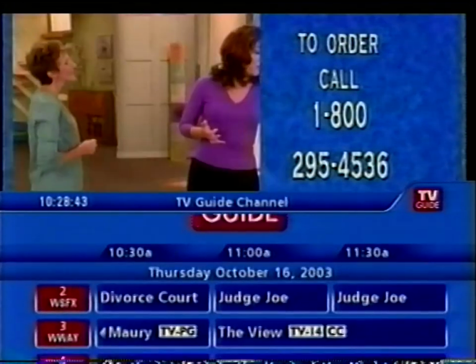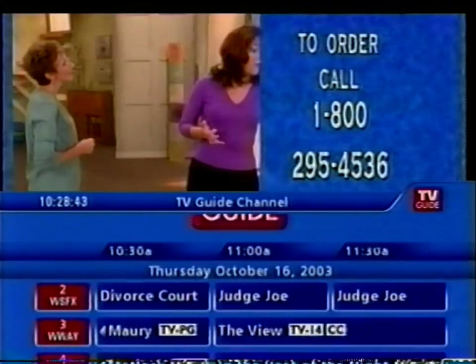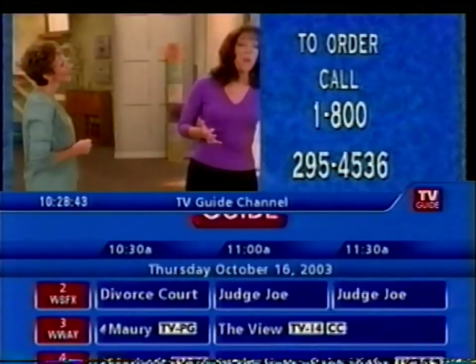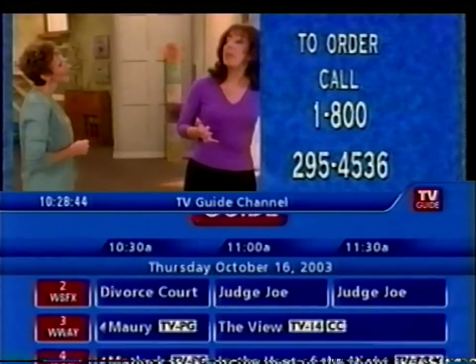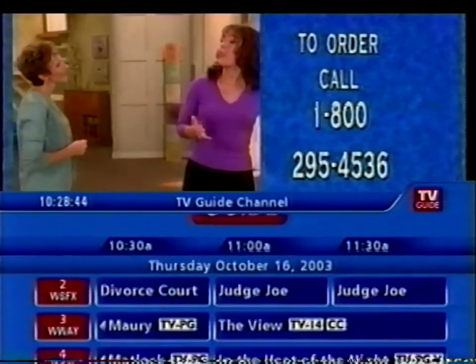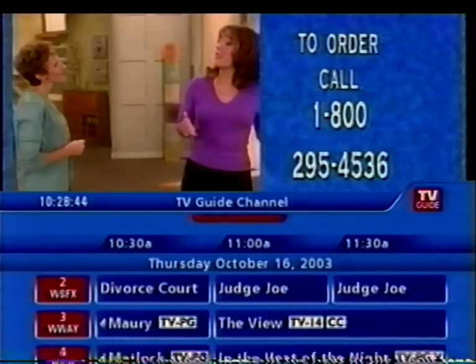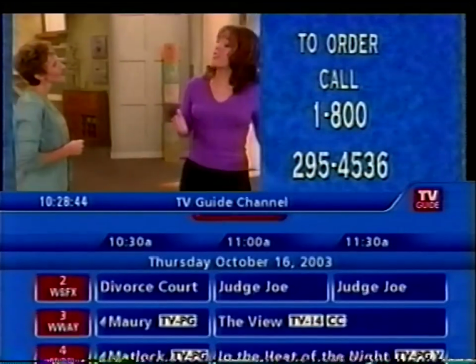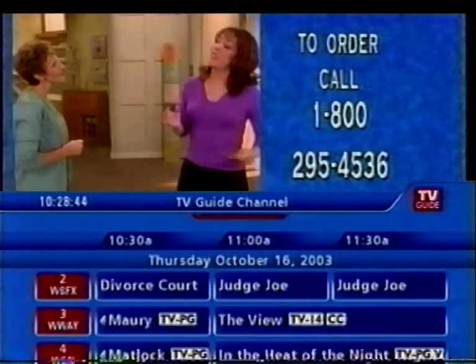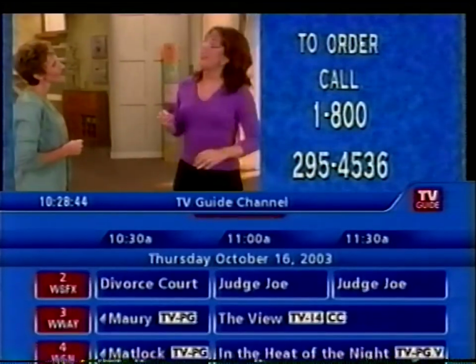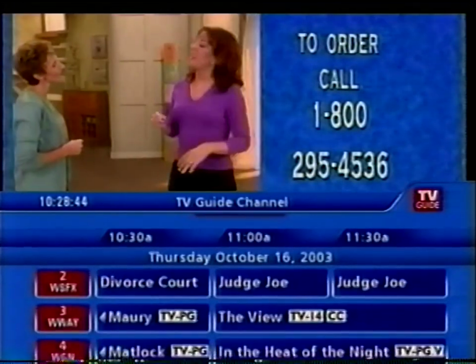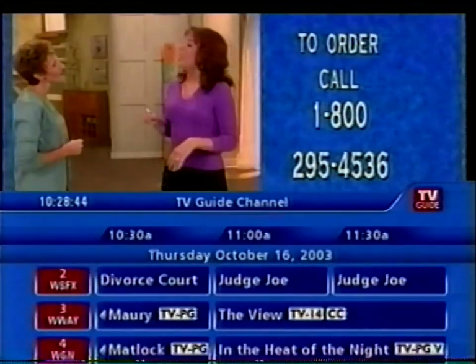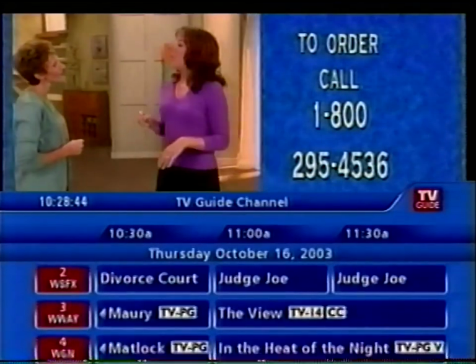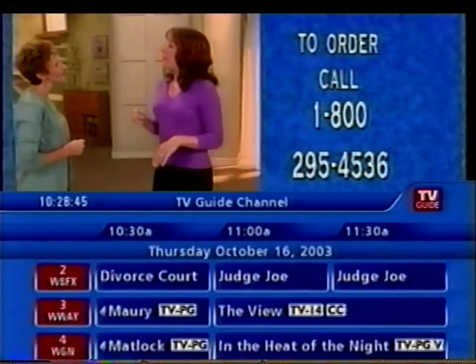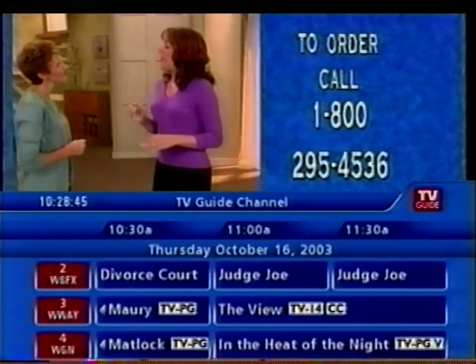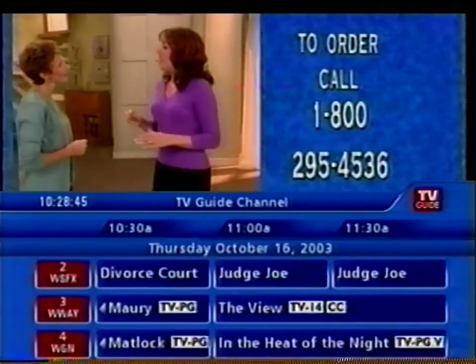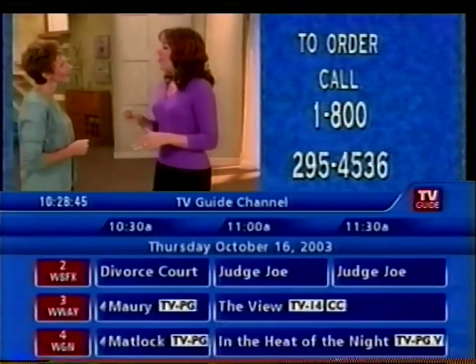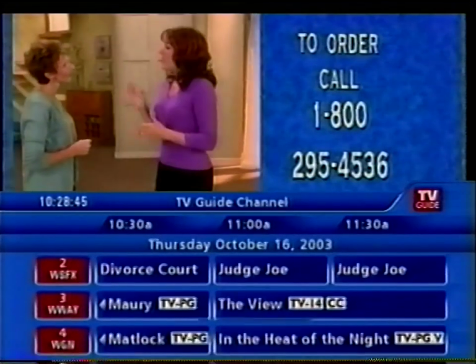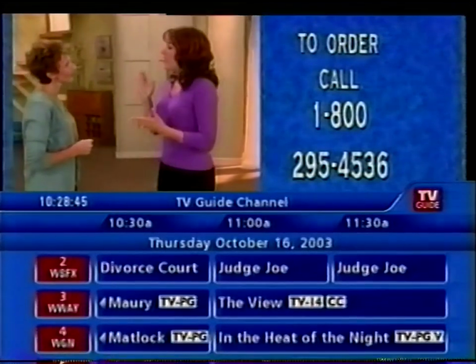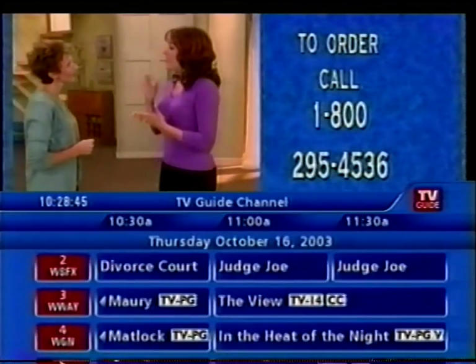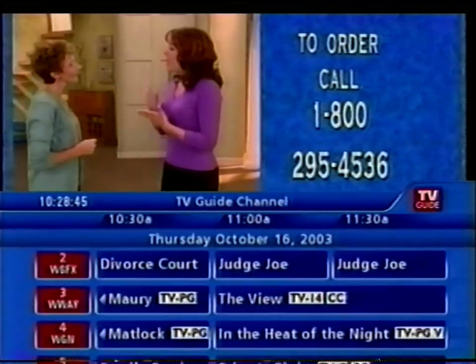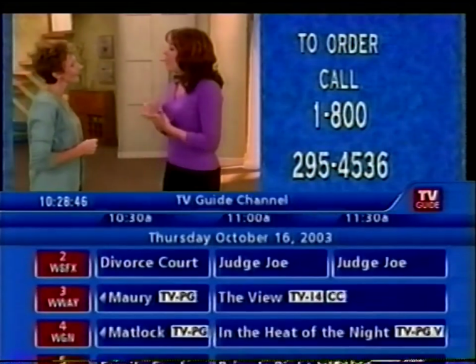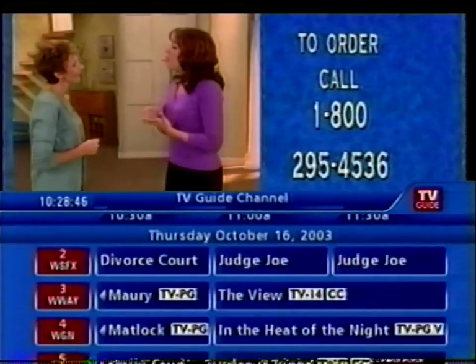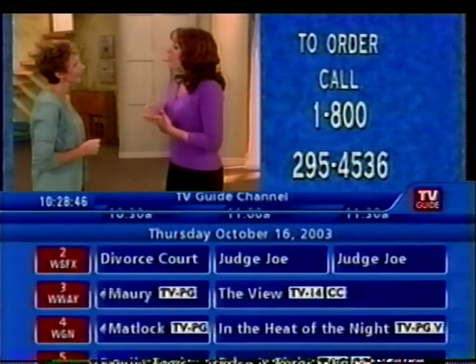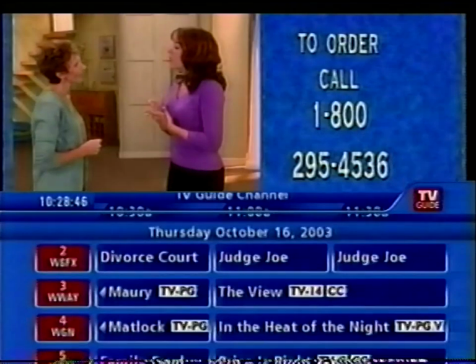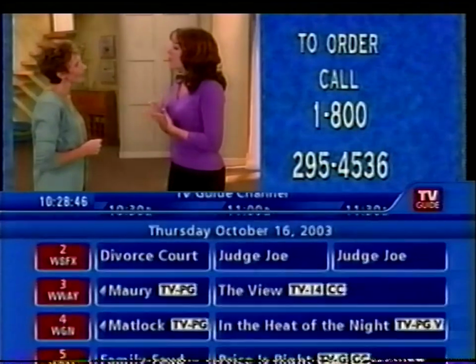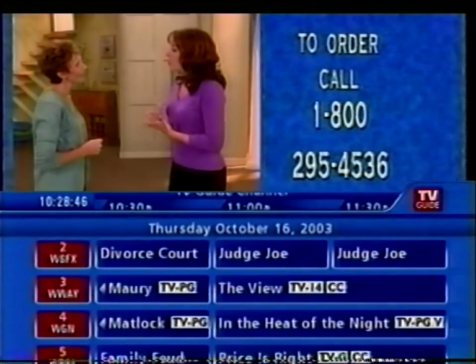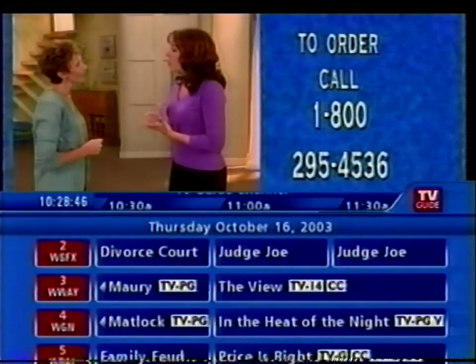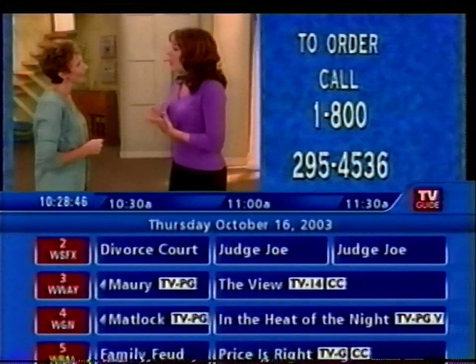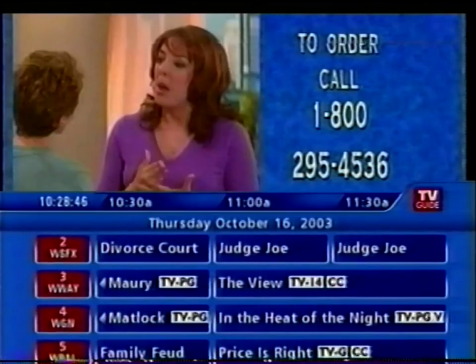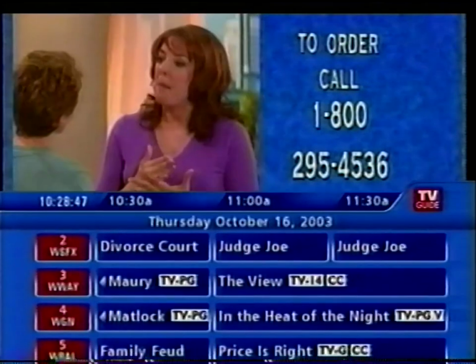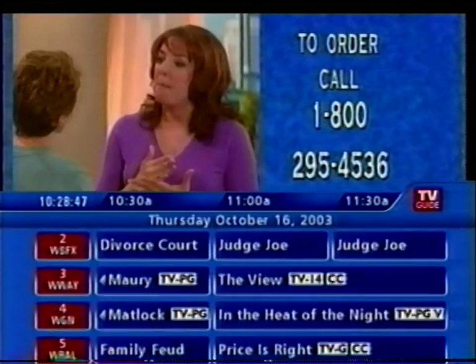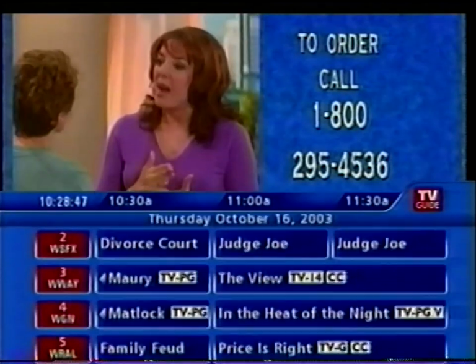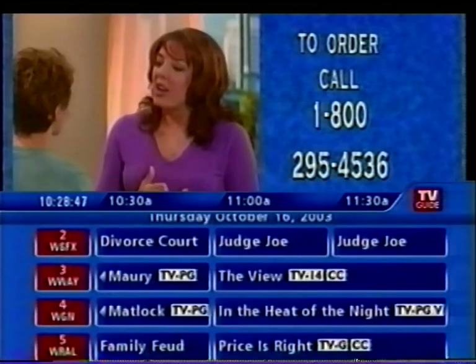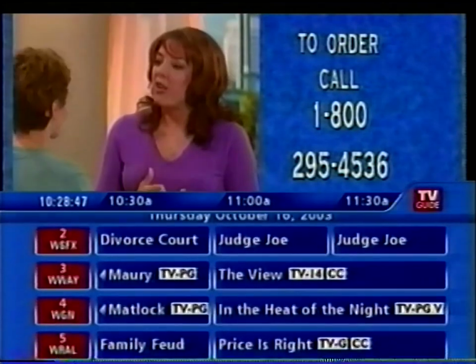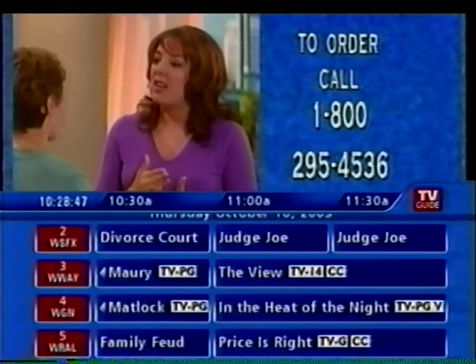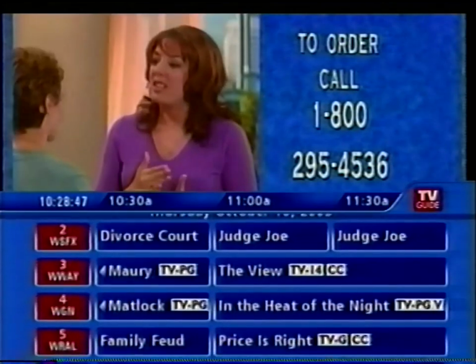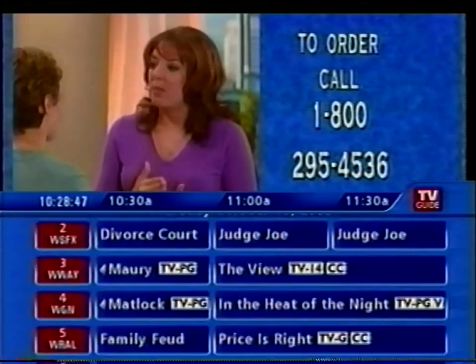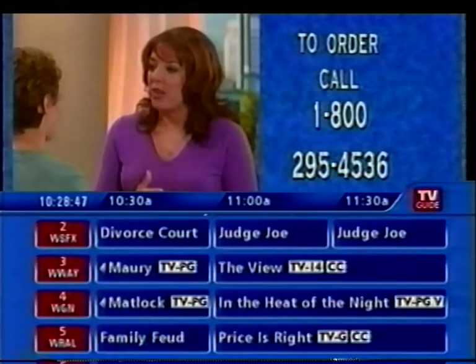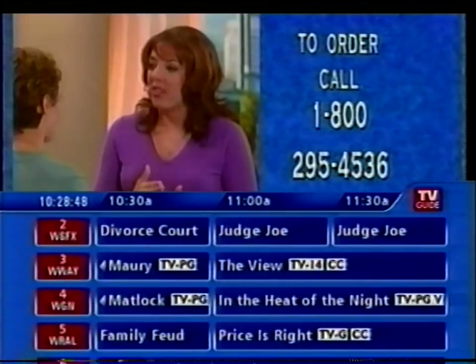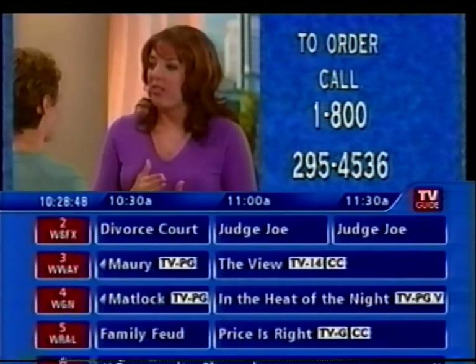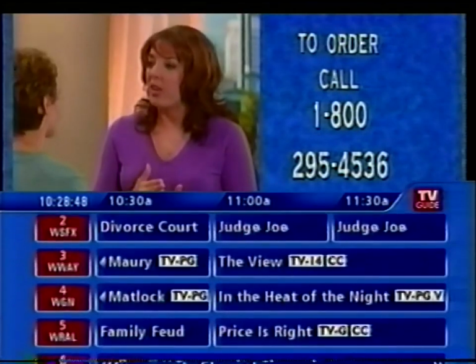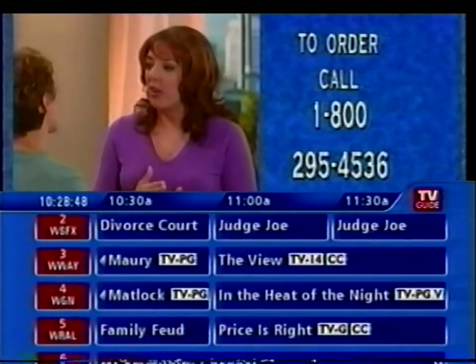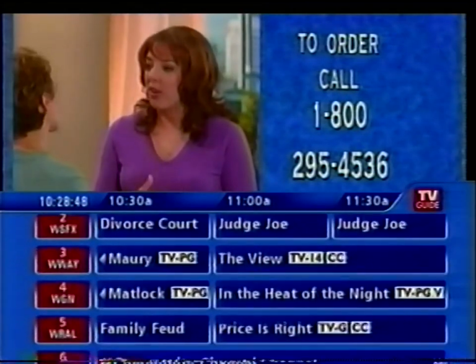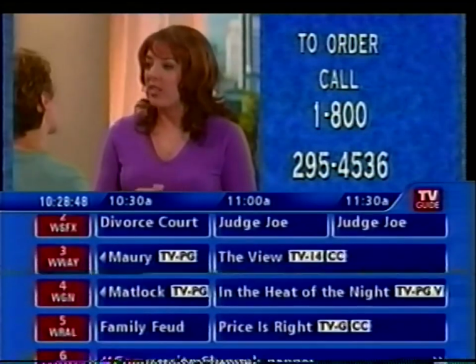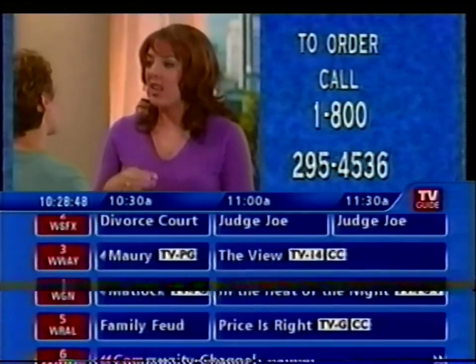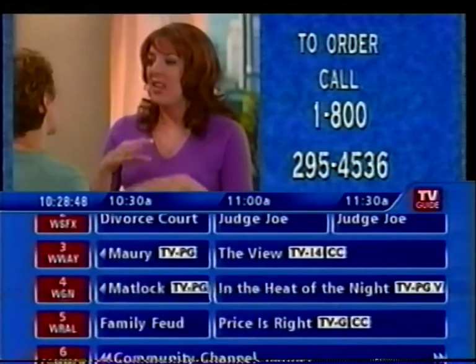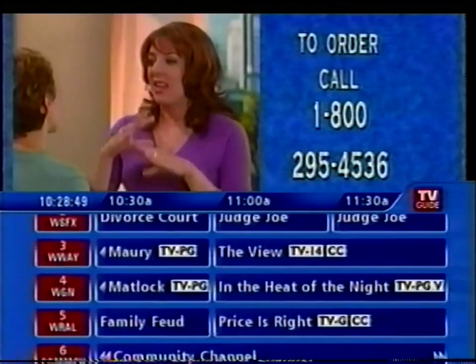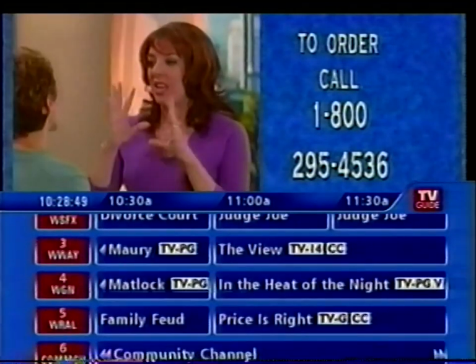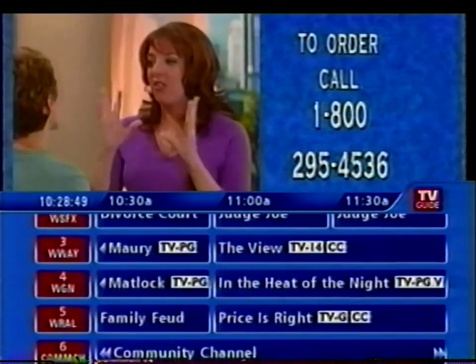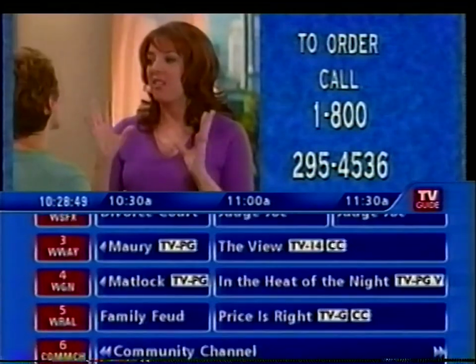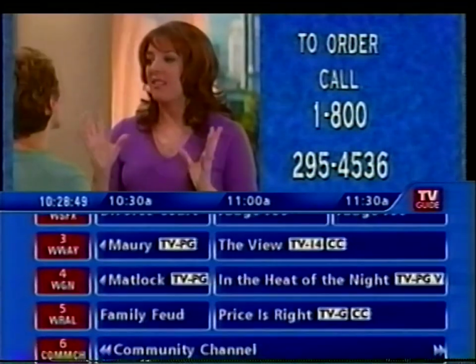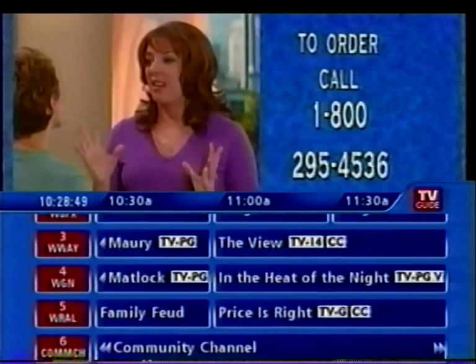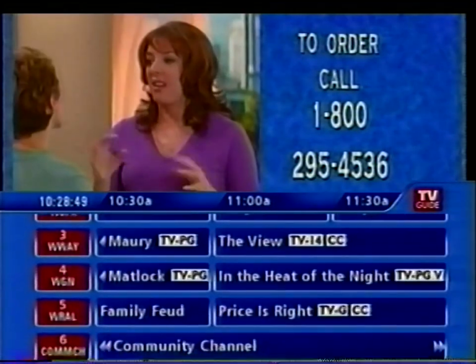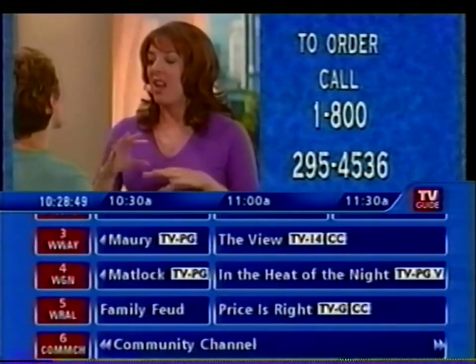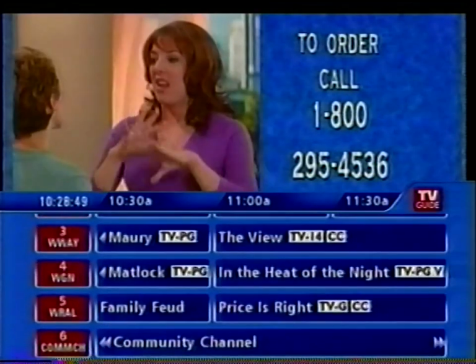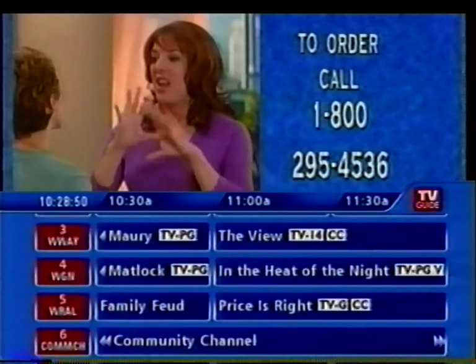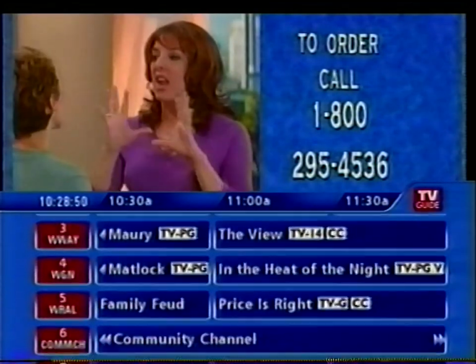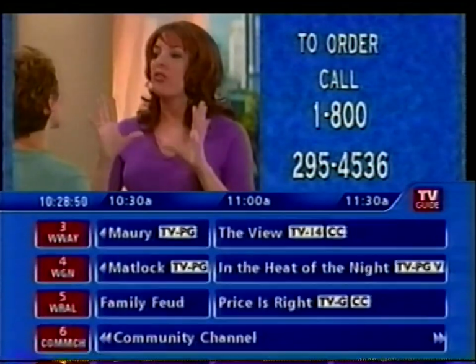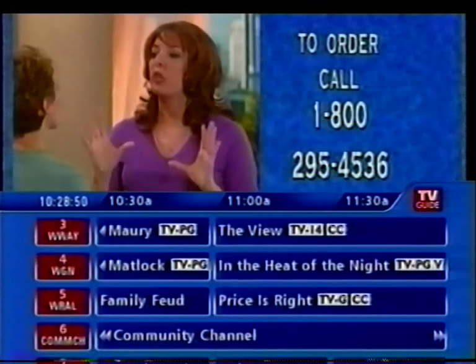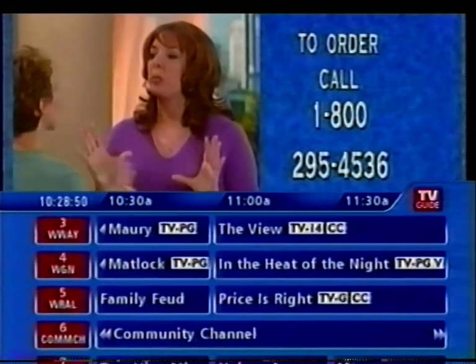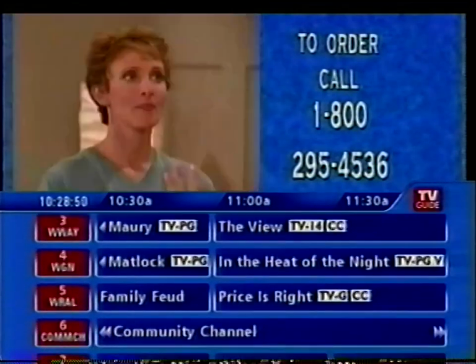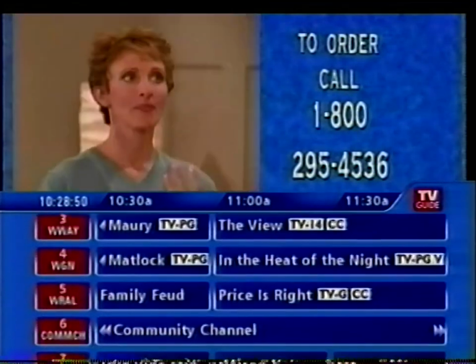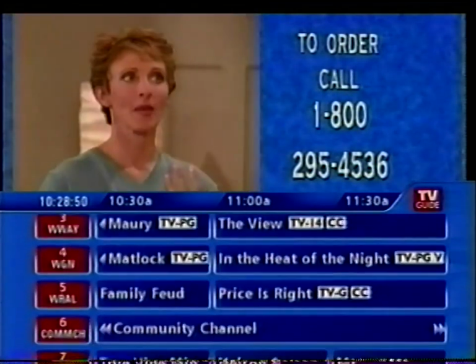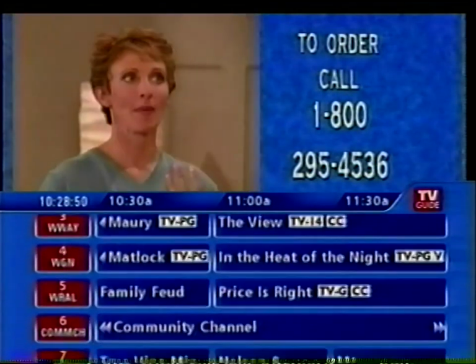With Bare Minerals, you're getting makeup that is 100% pure, micronized minerals from the earth that gives your skin a natural luminosity.